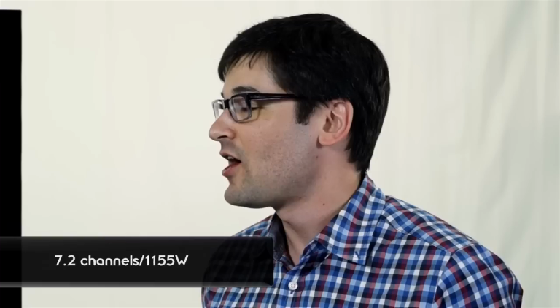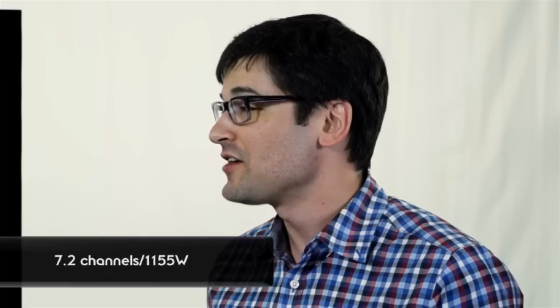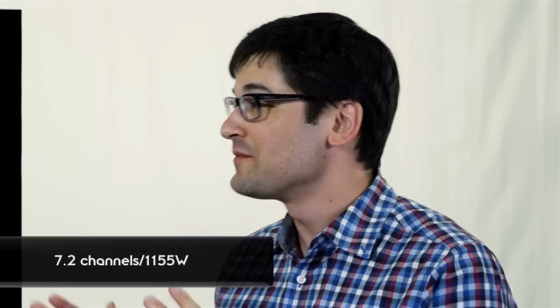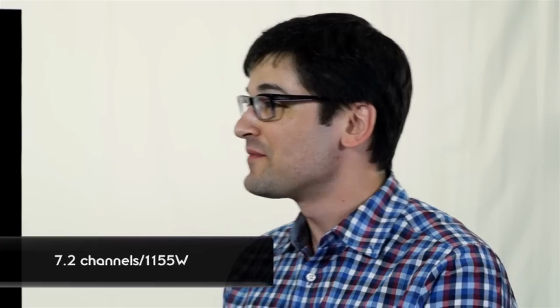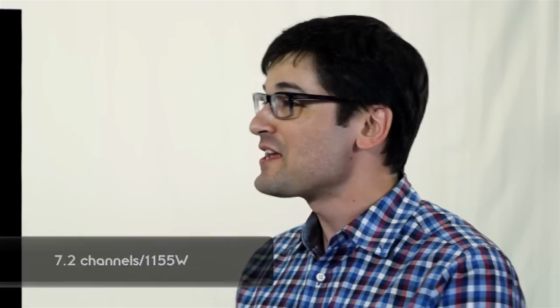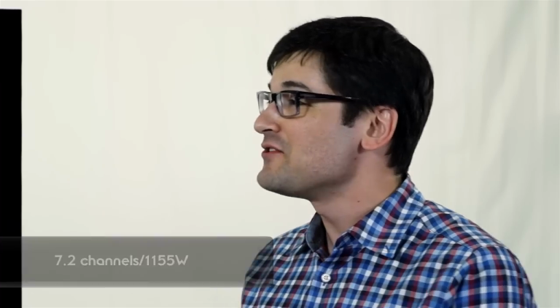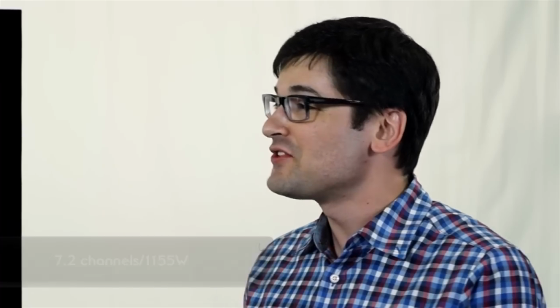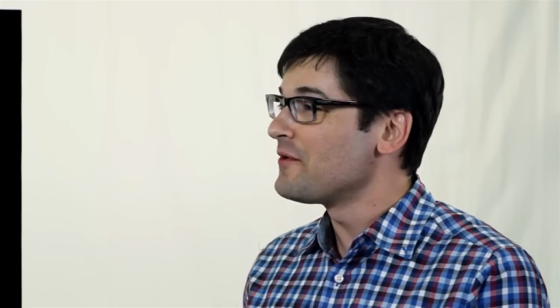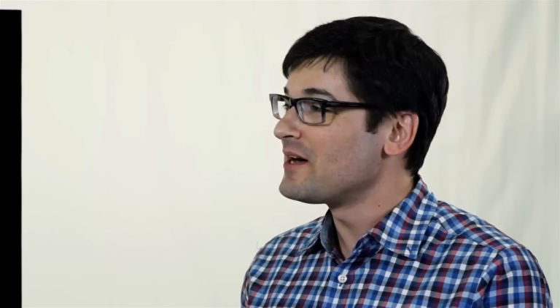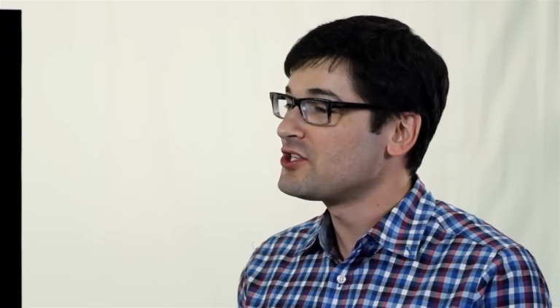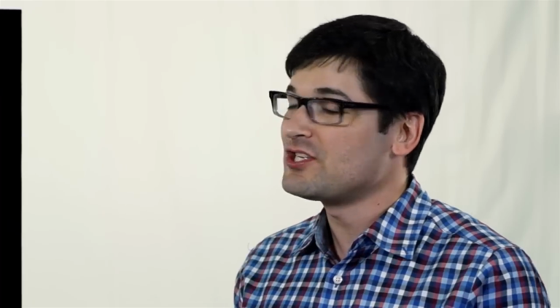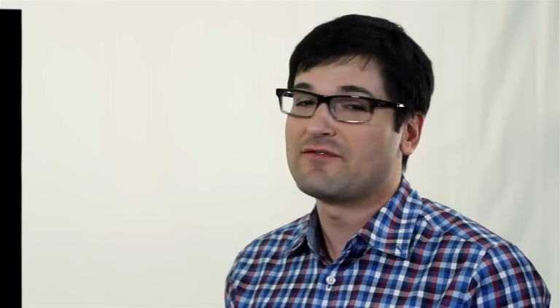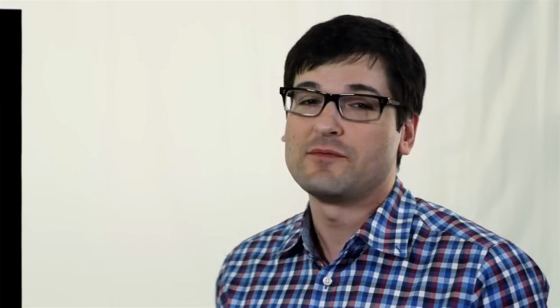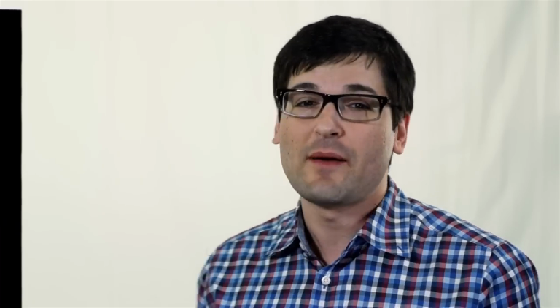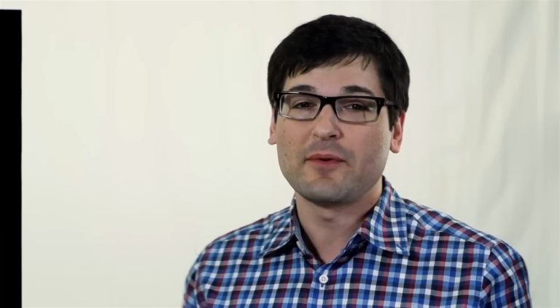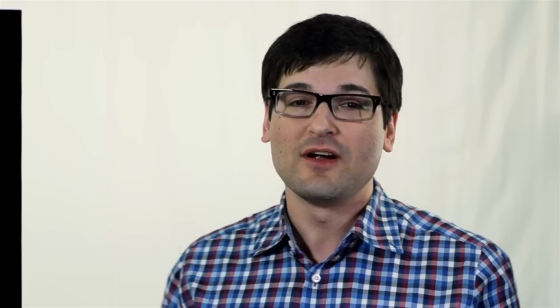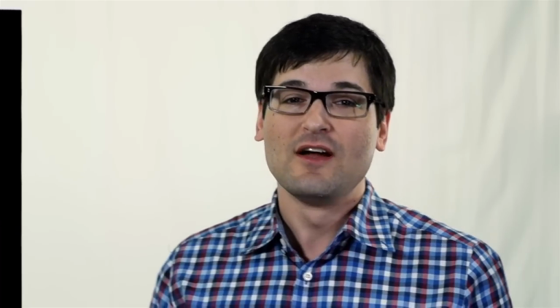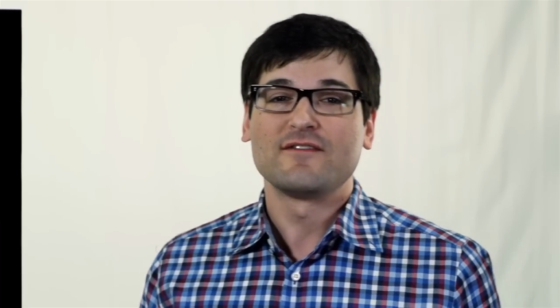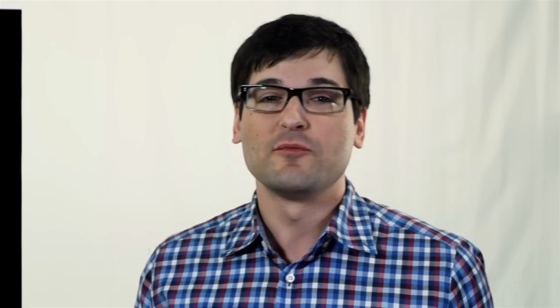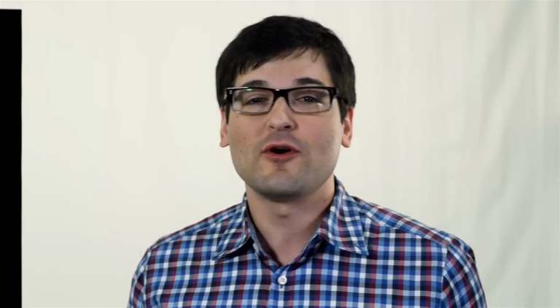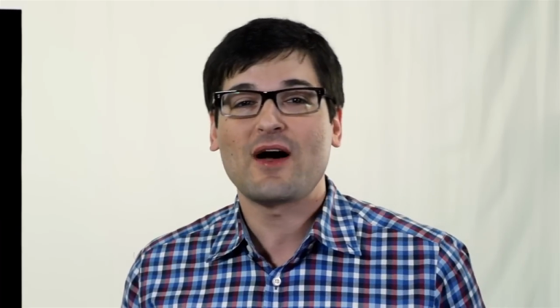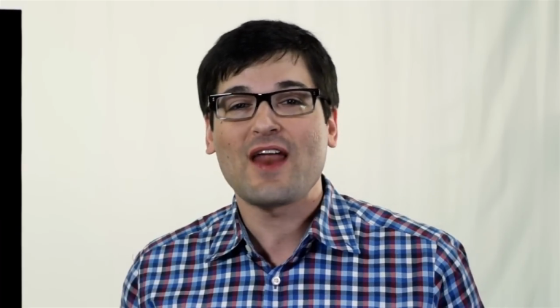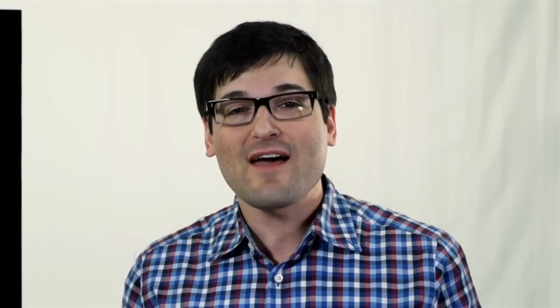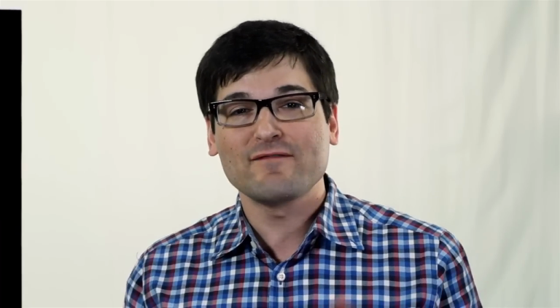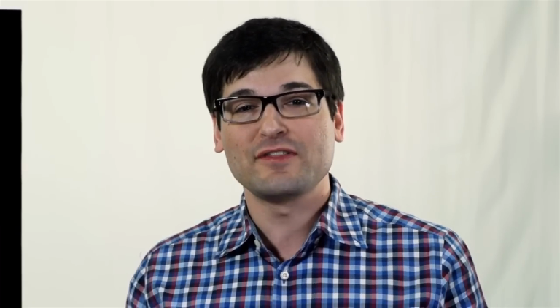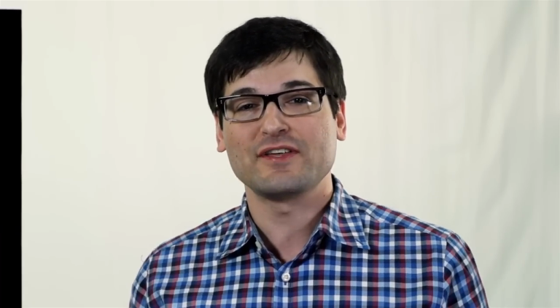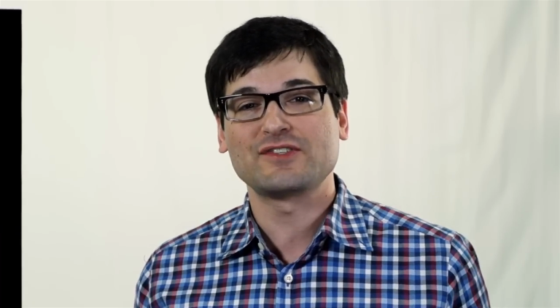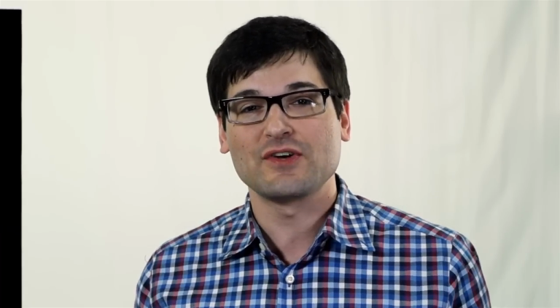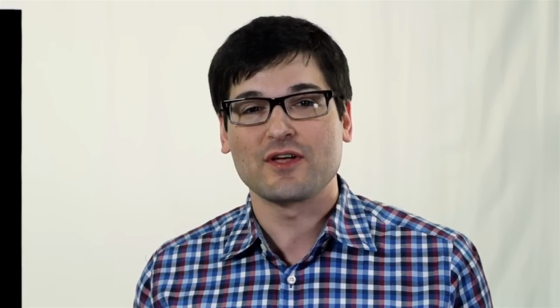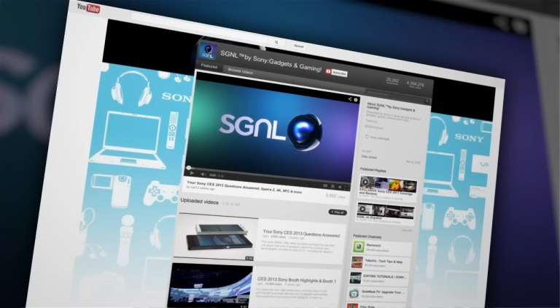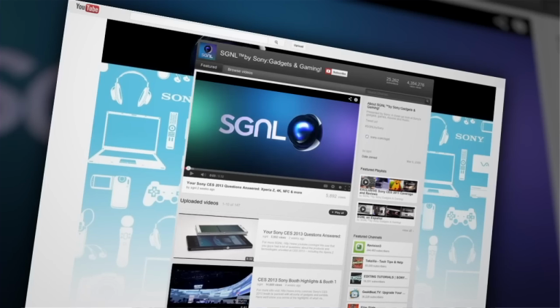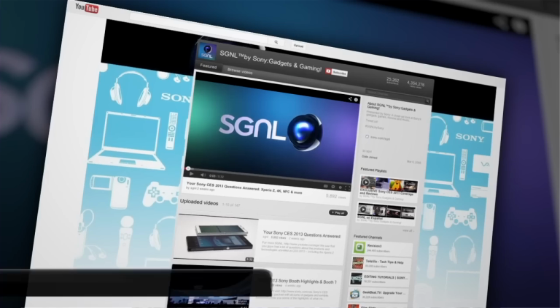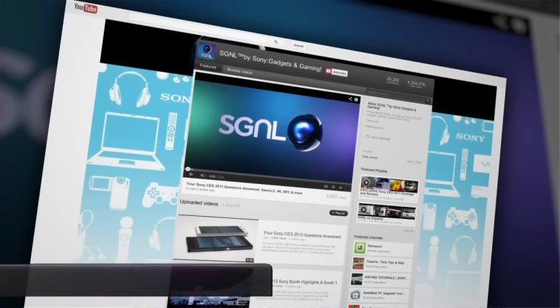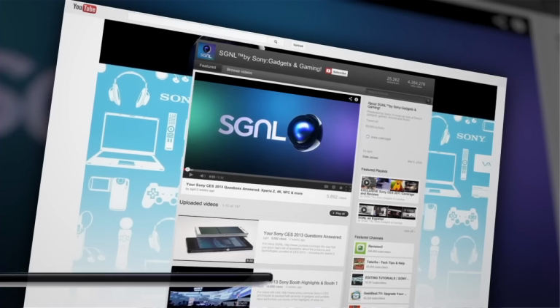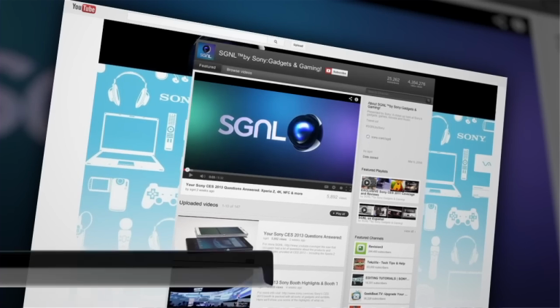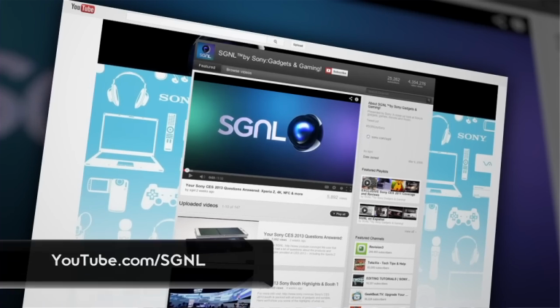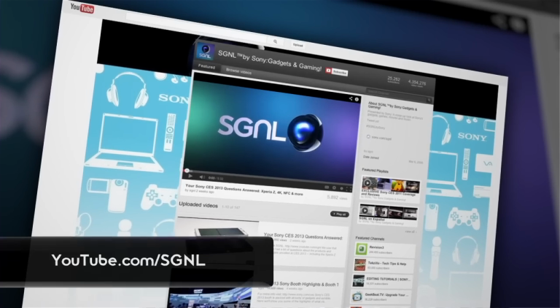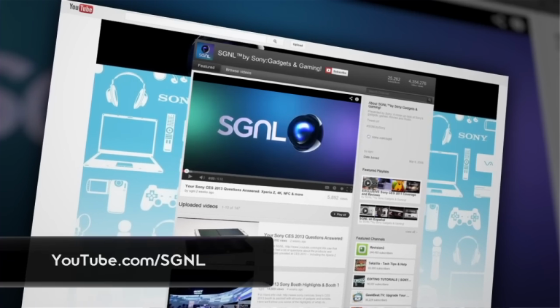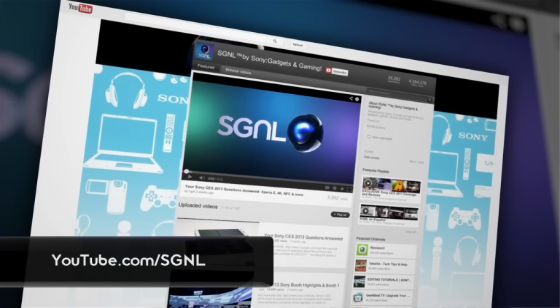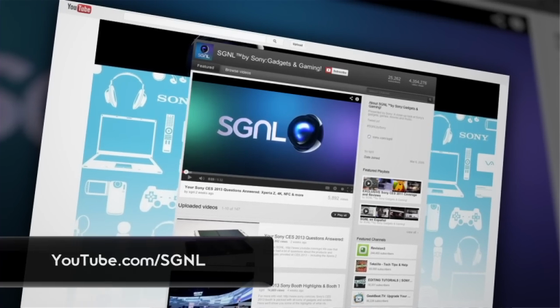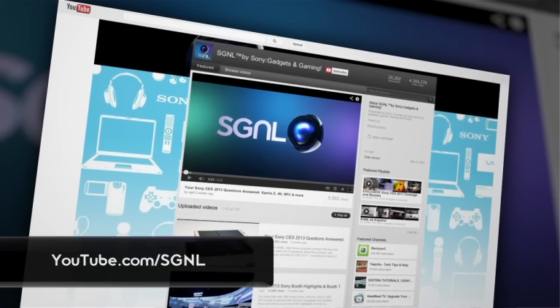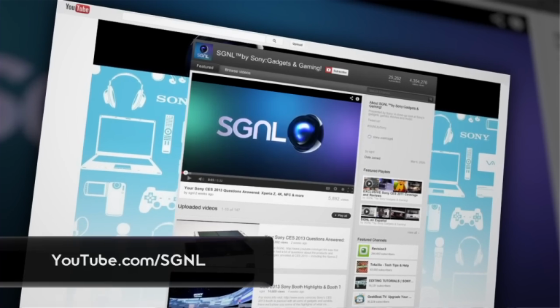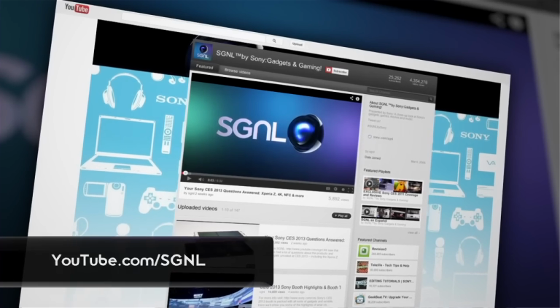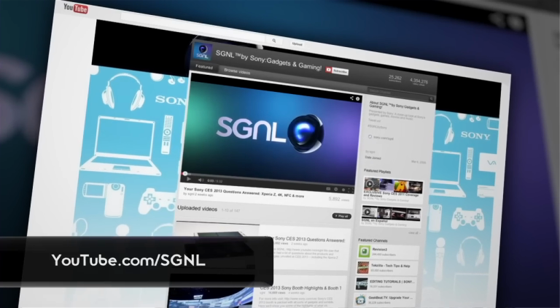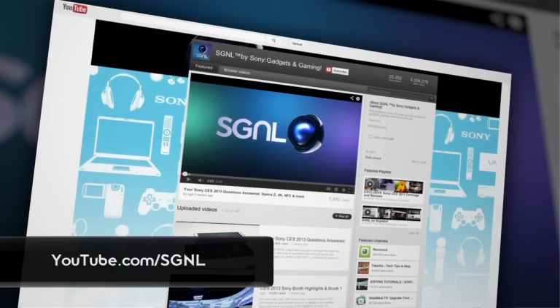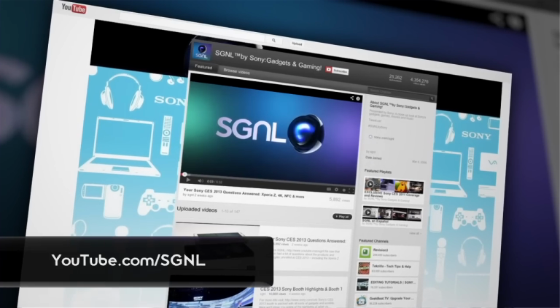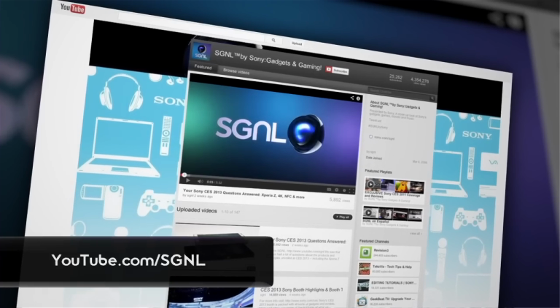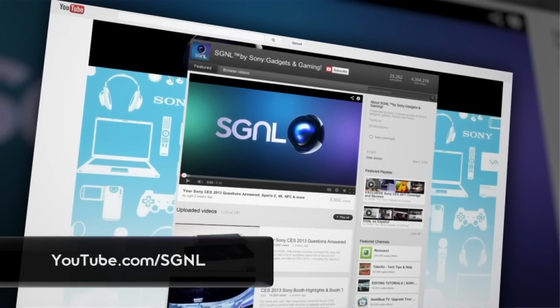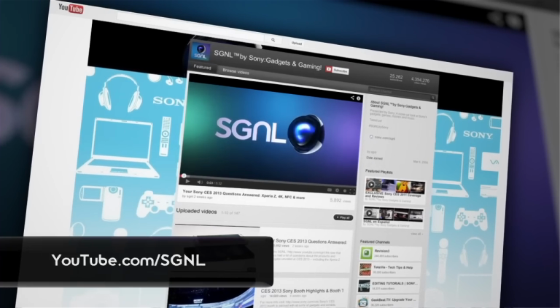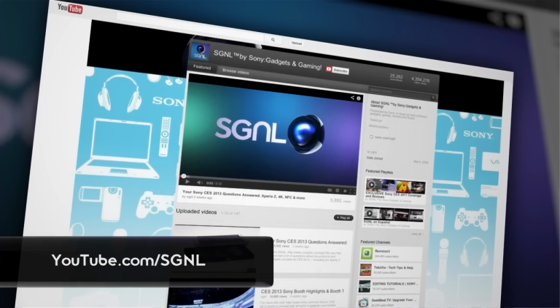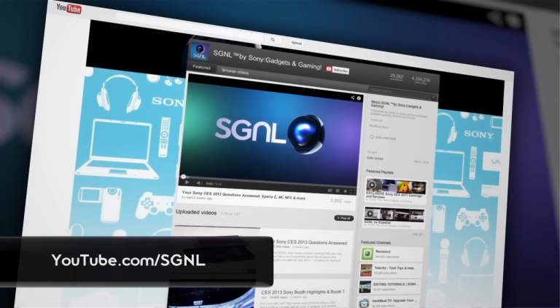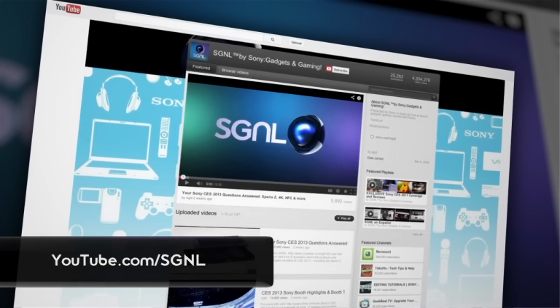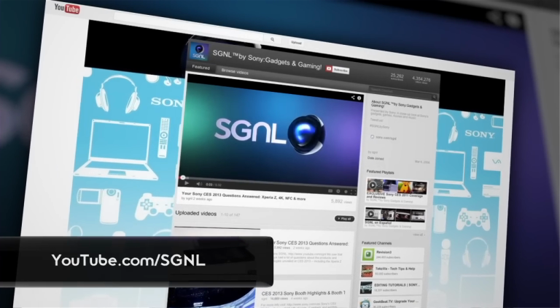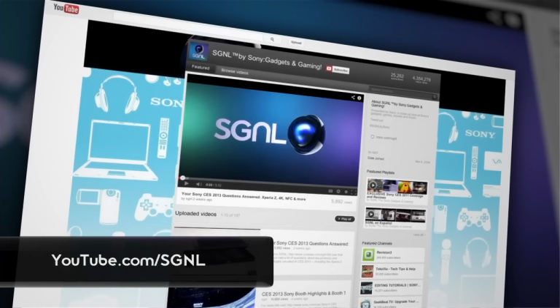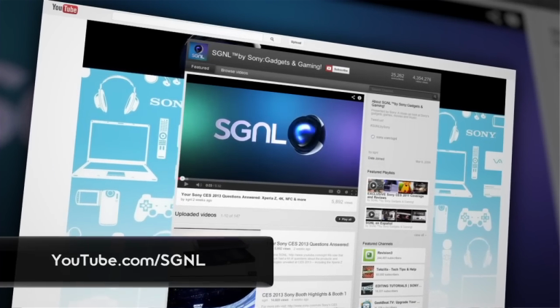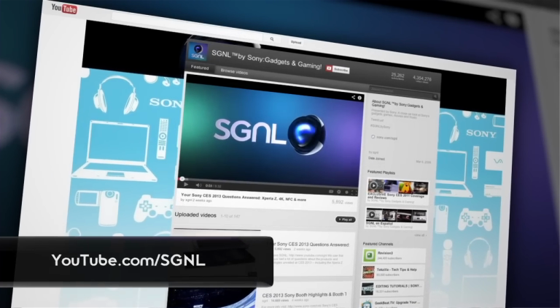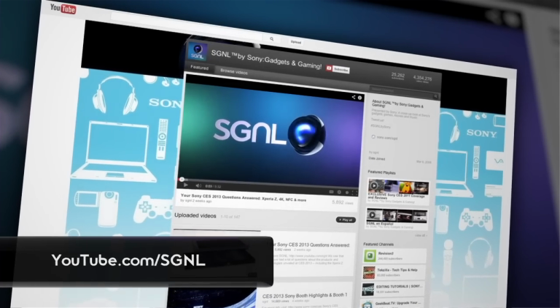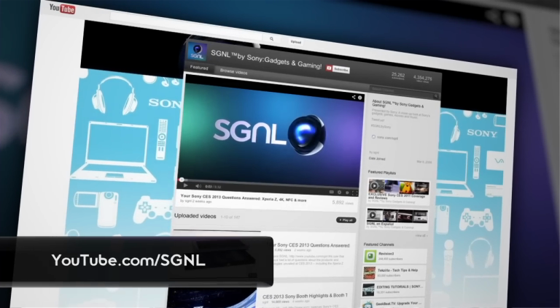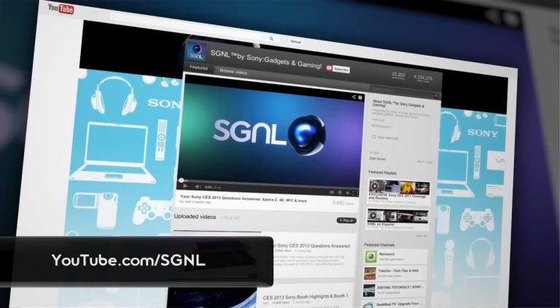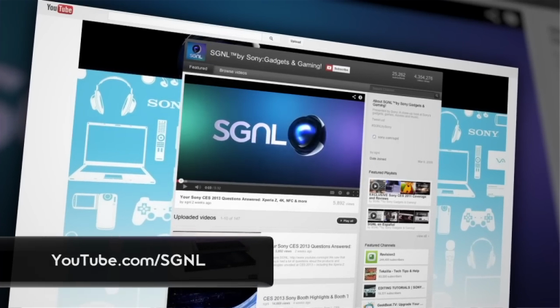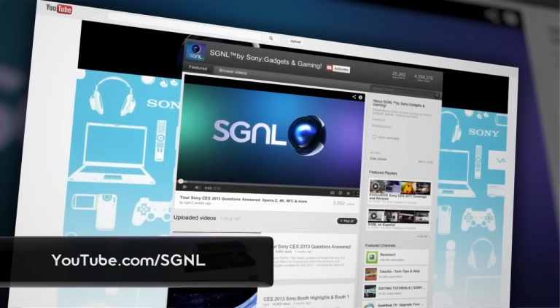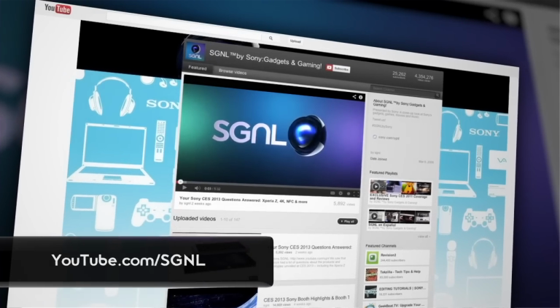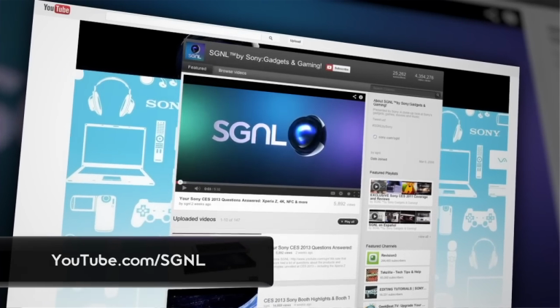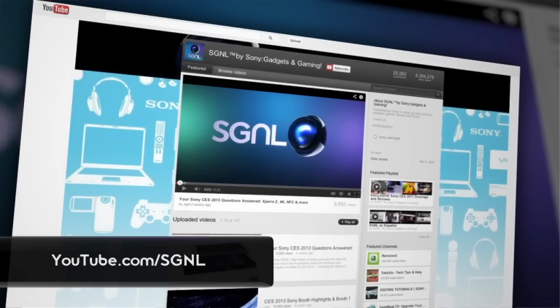Awesome, thank you so much, Jeff. Remember, for more about everything Sony makes, check out all of our videos at youtube.com/signal.